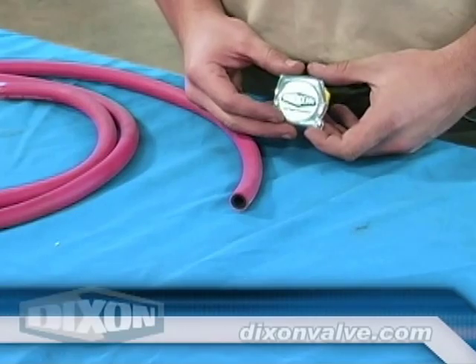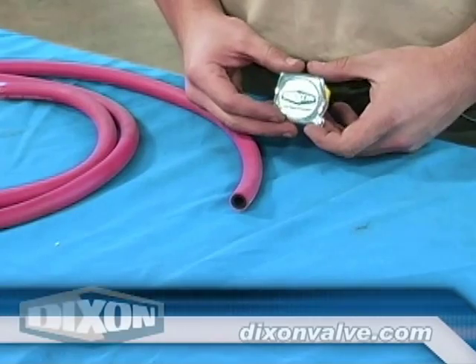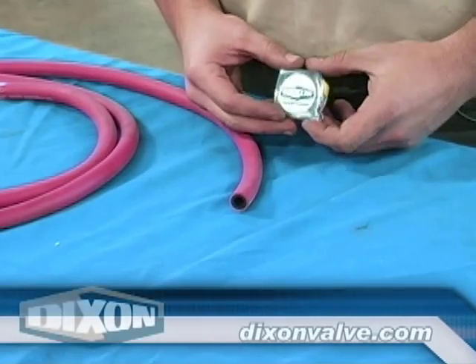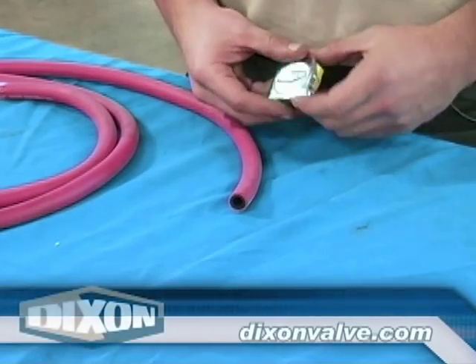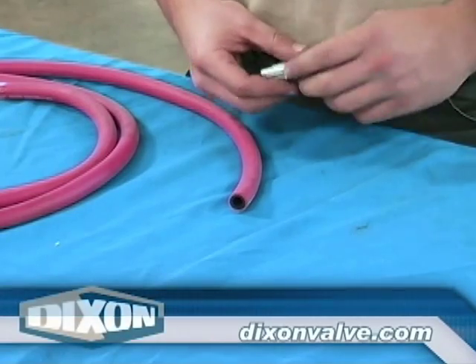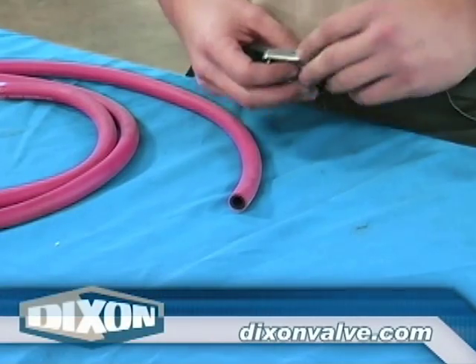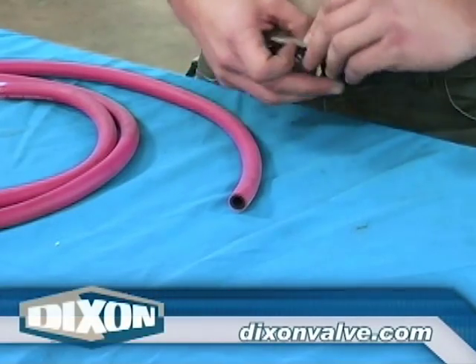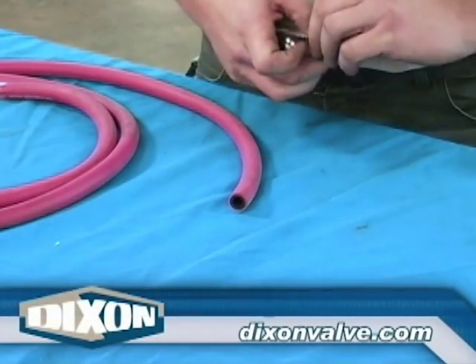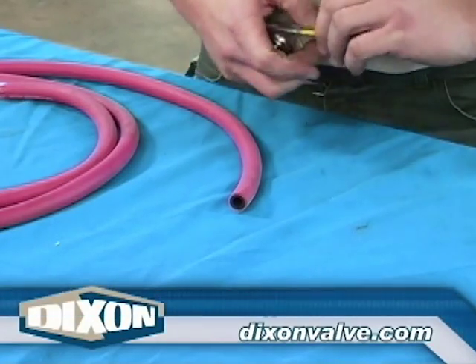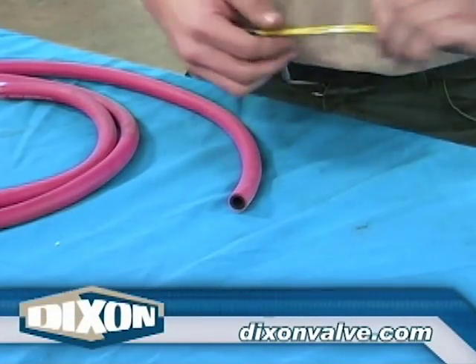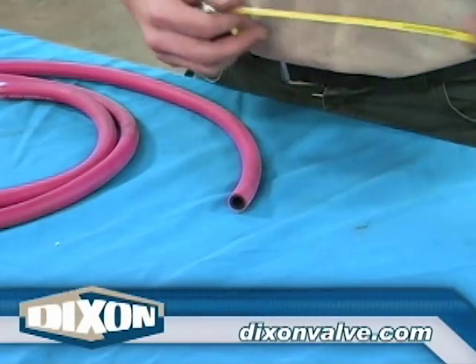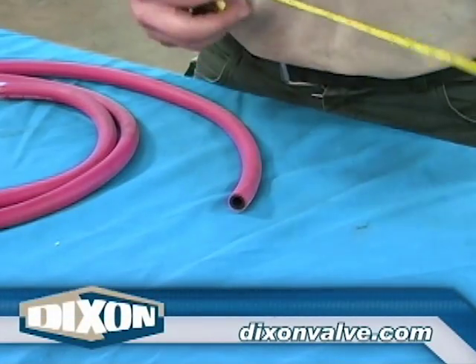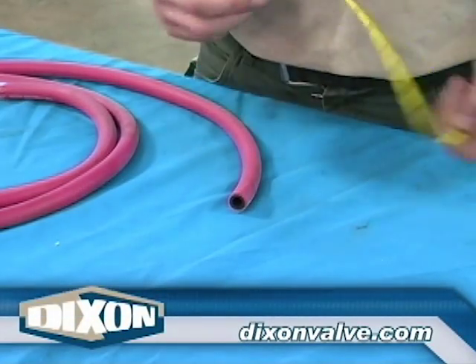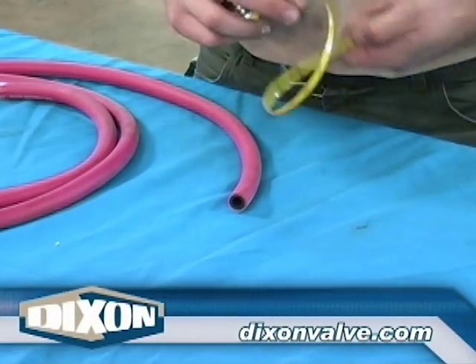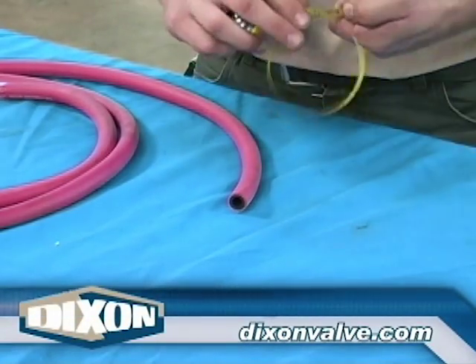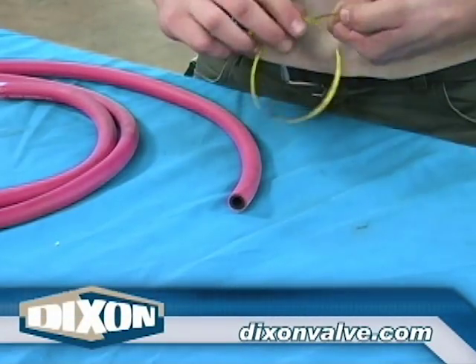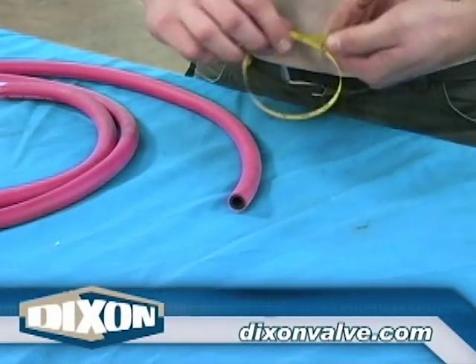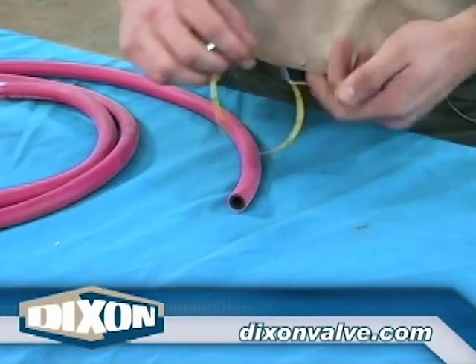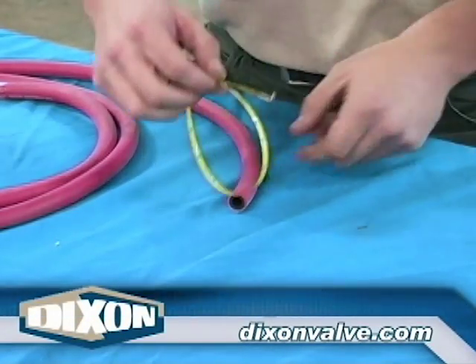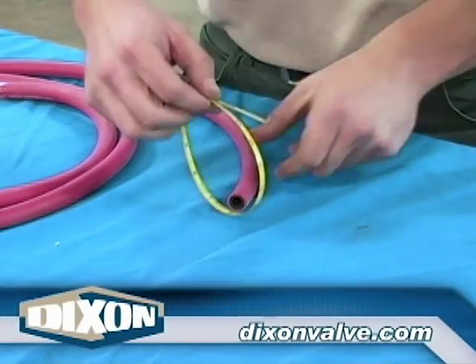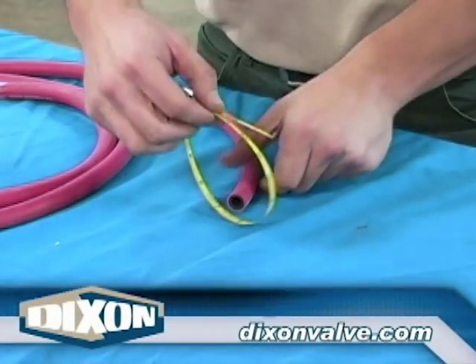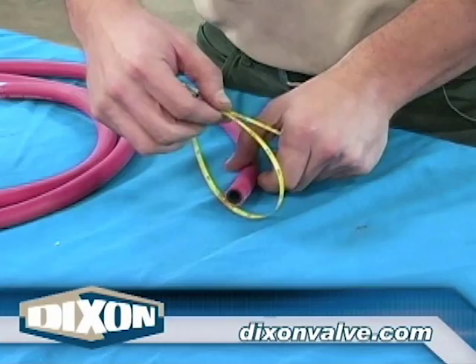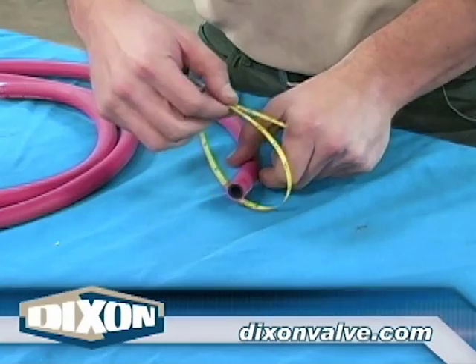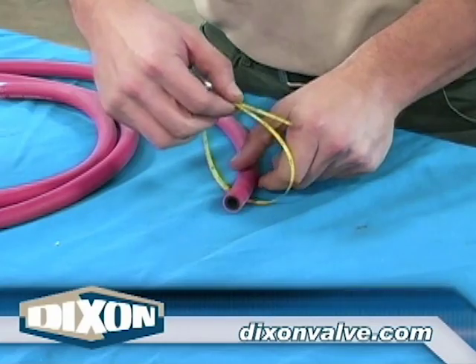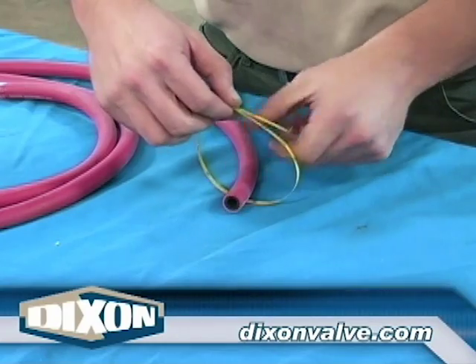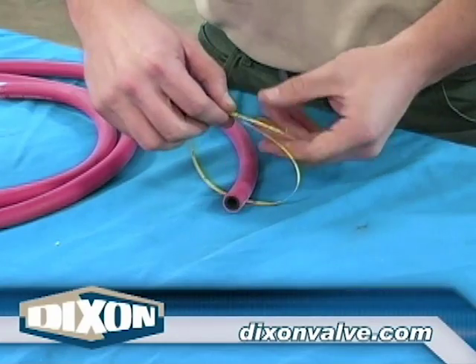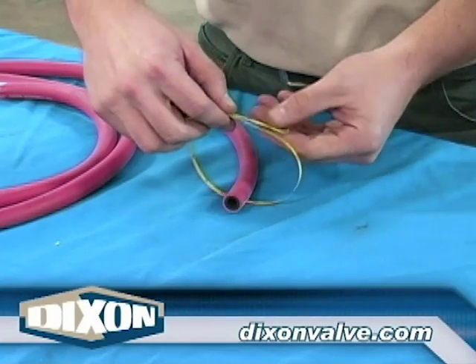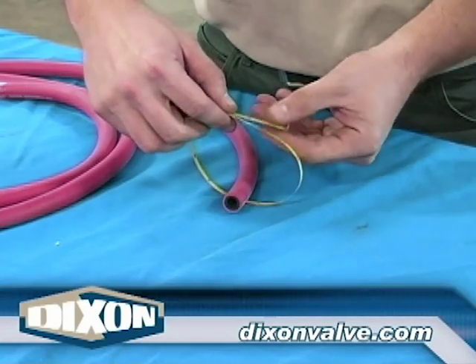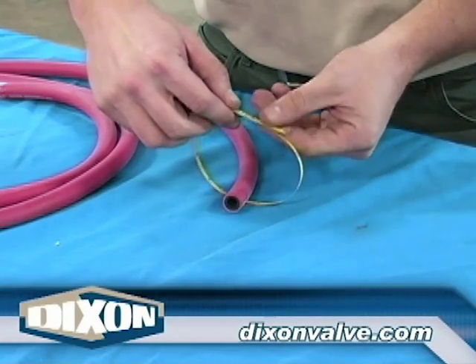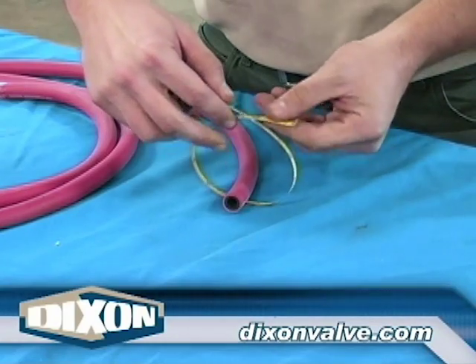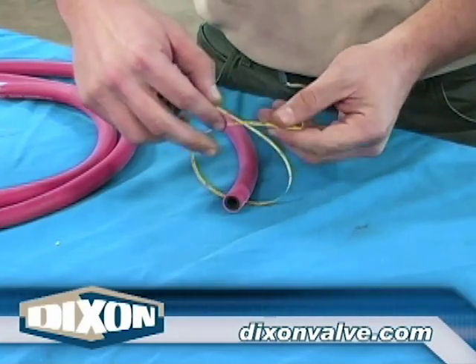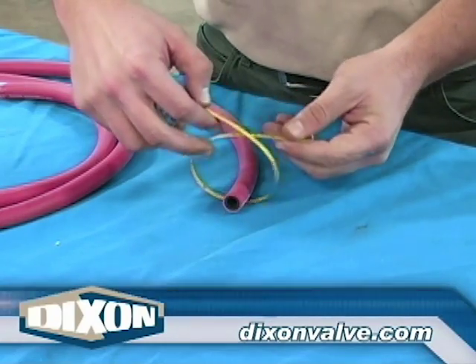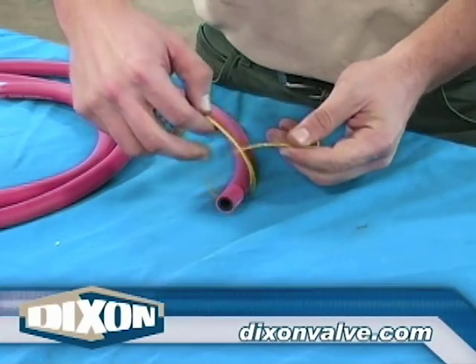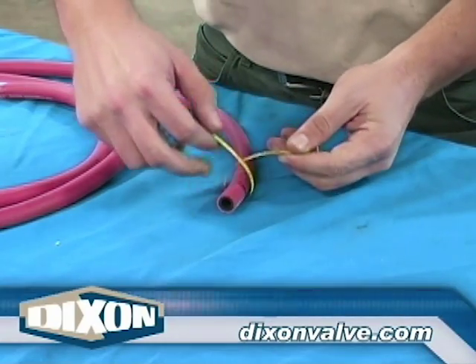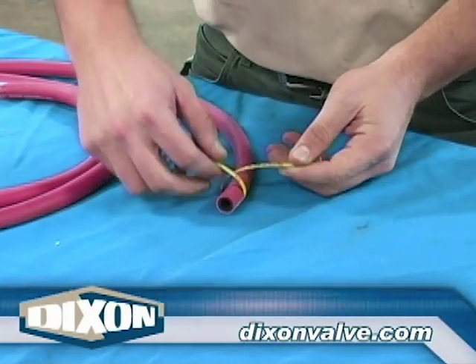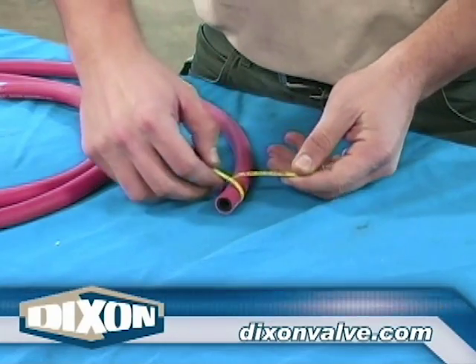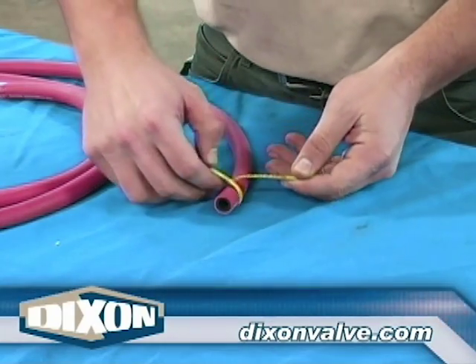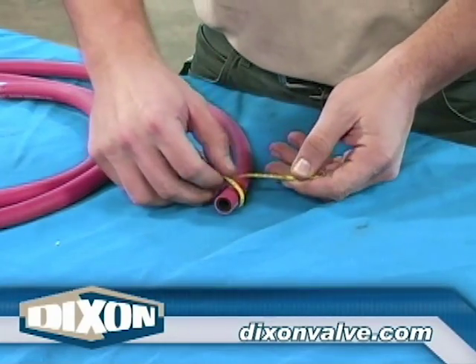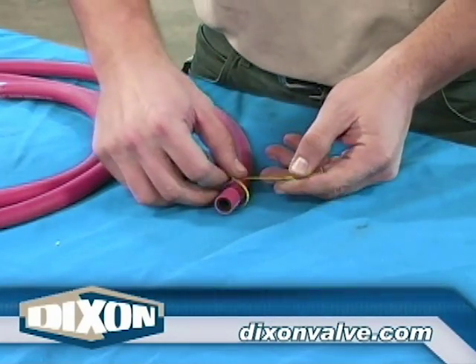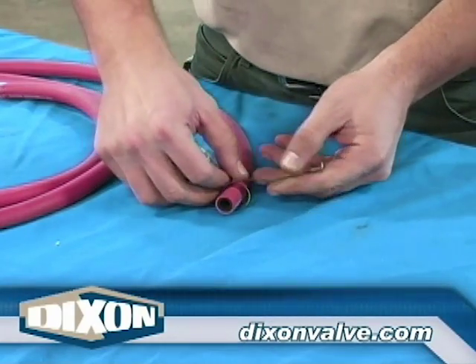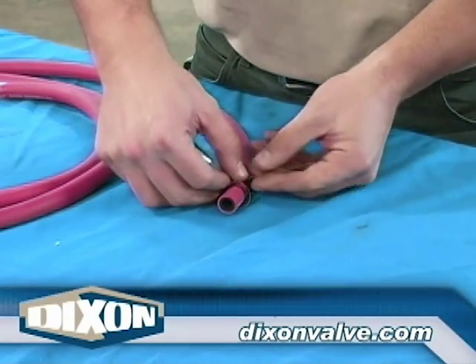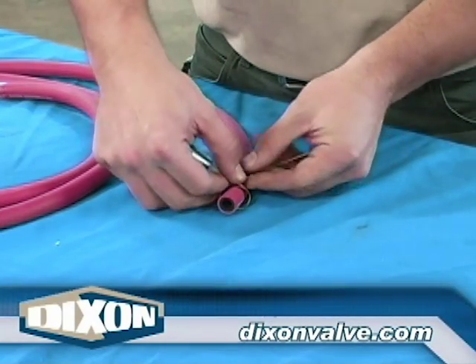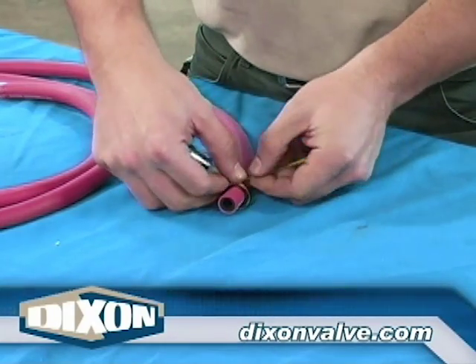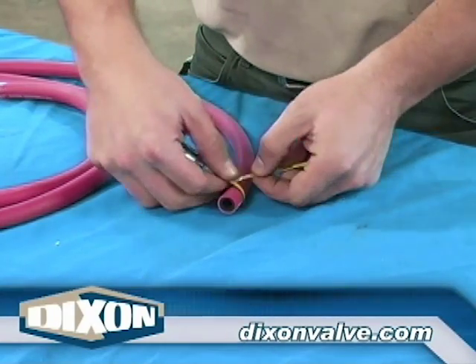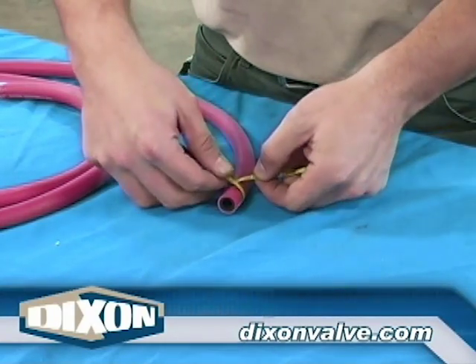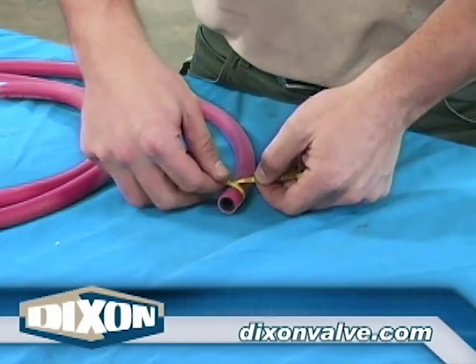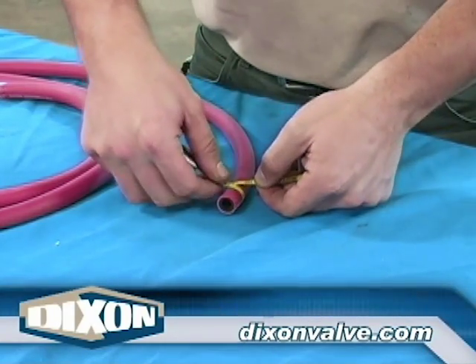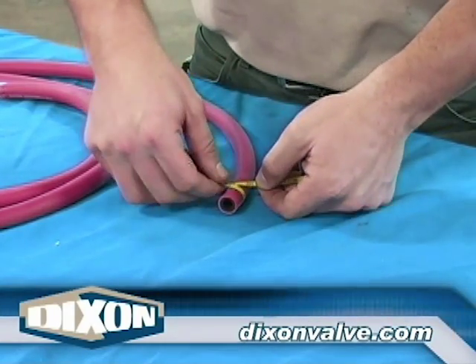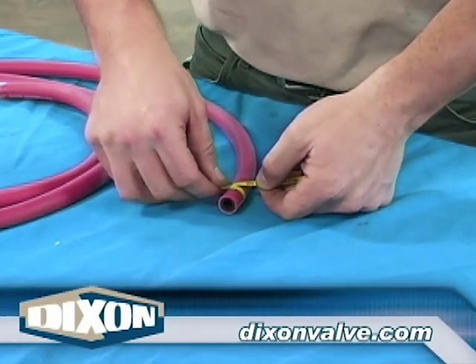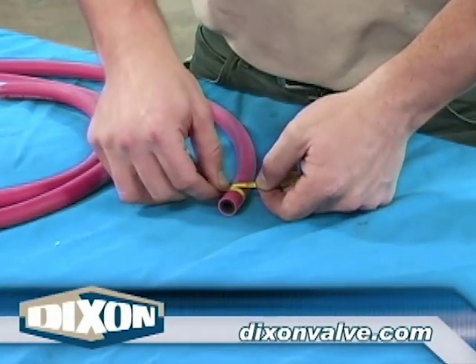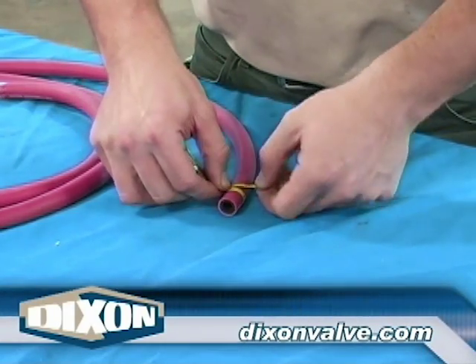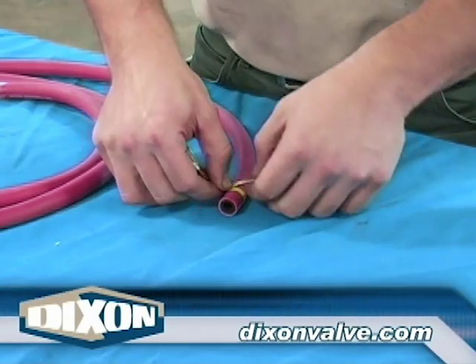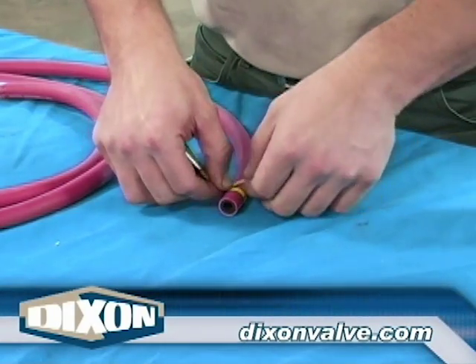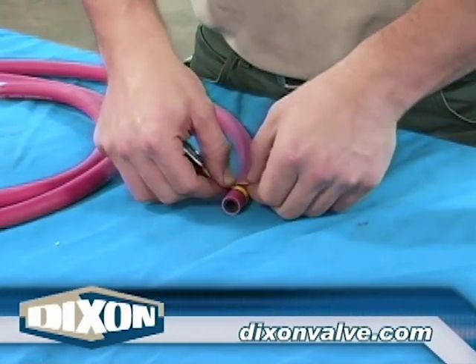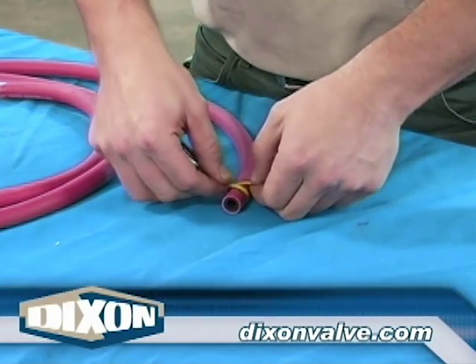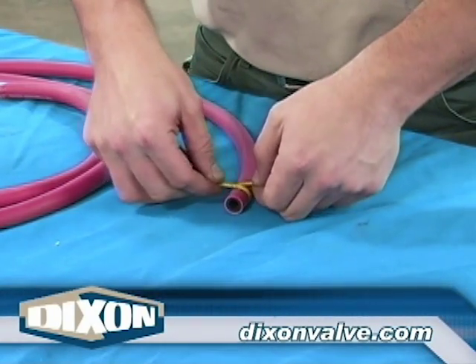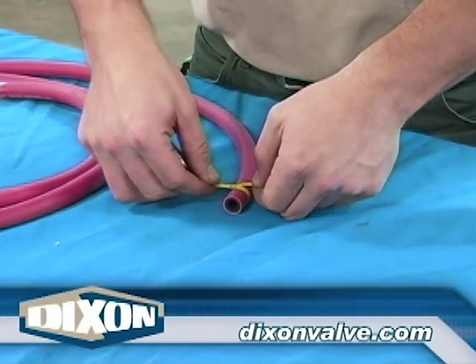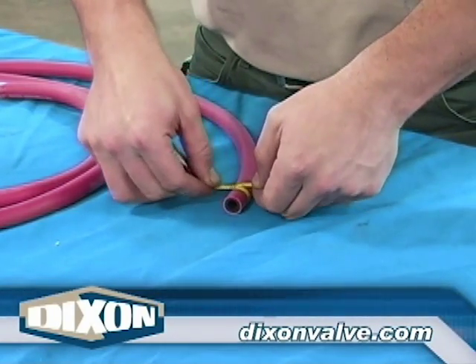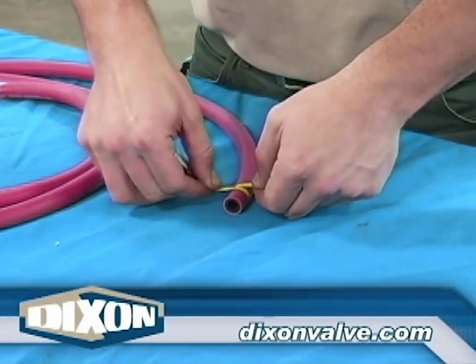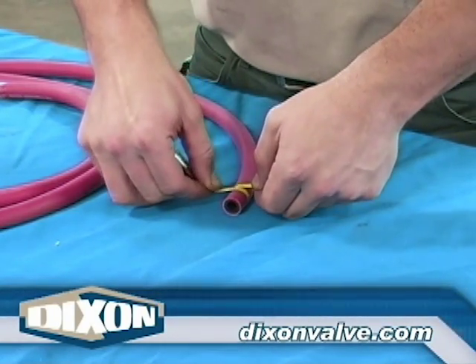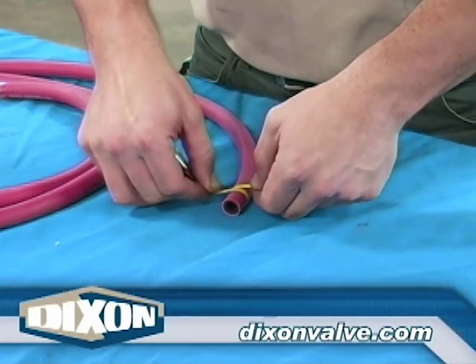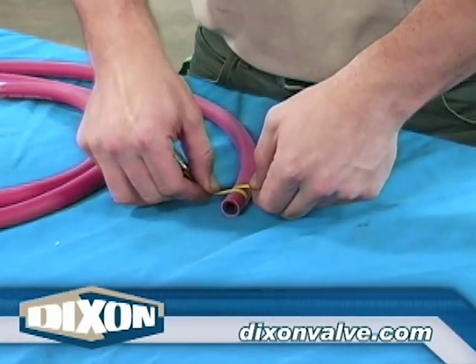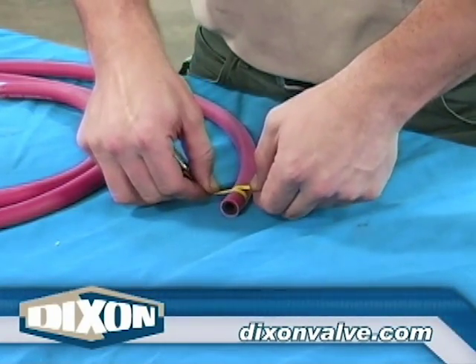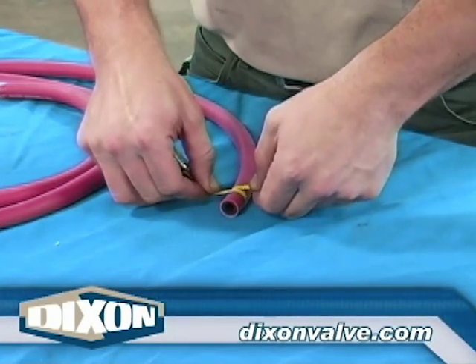Measure the hose outside diameter. Using the current Dixon price list, select the clamp that has a nominal size closest to the hose OD just measured.